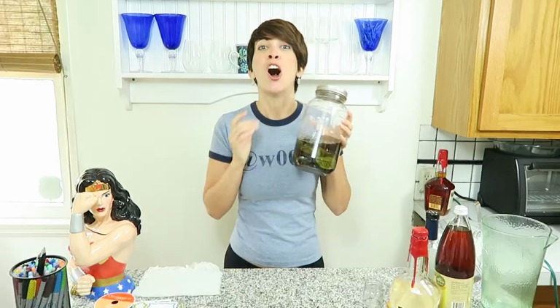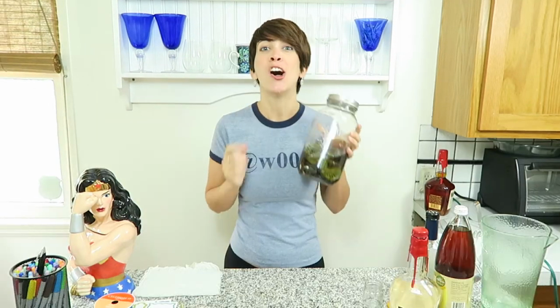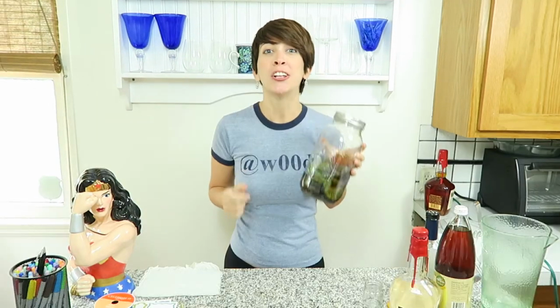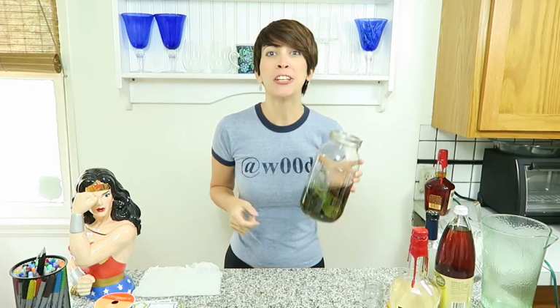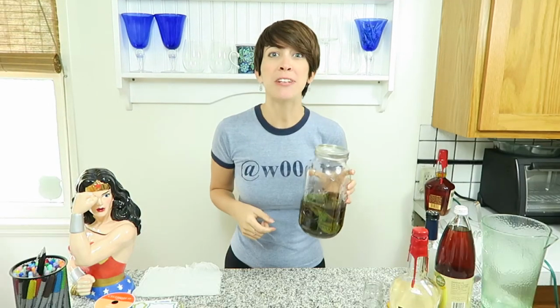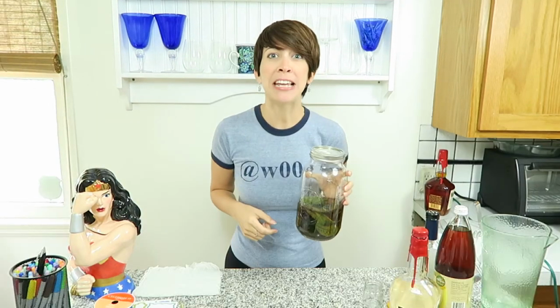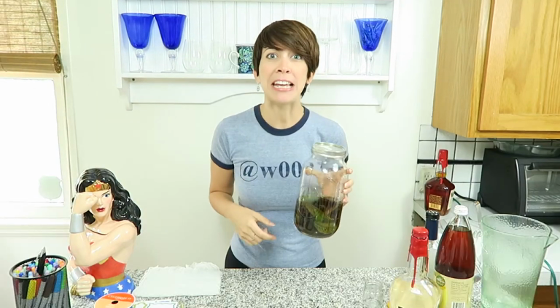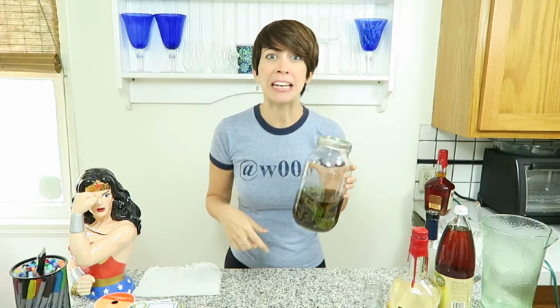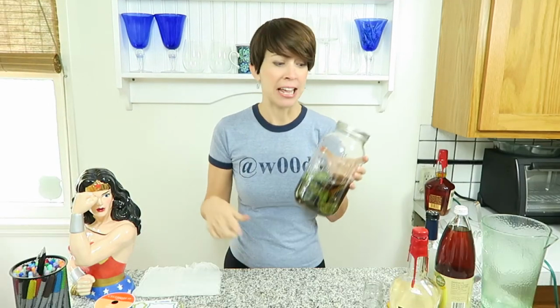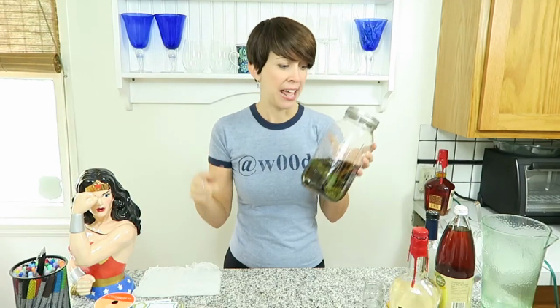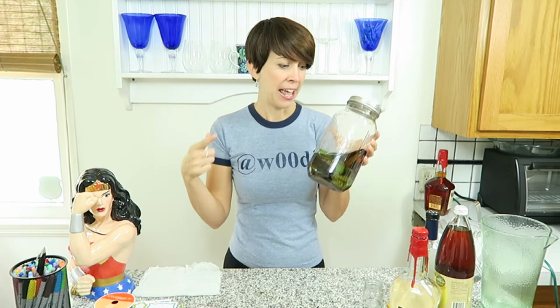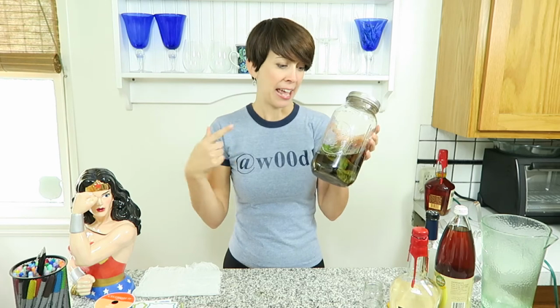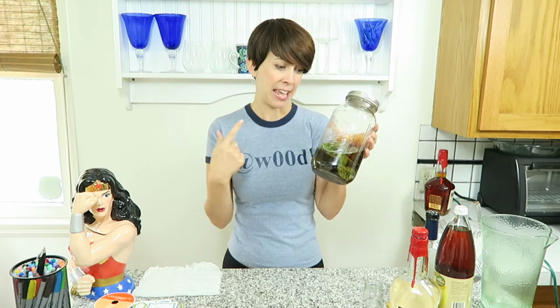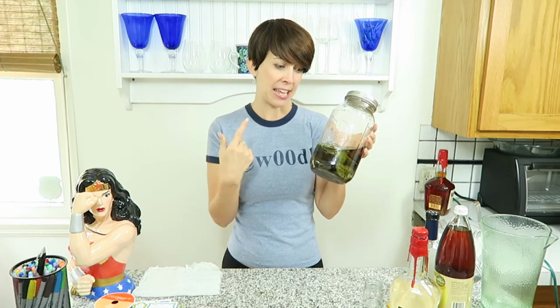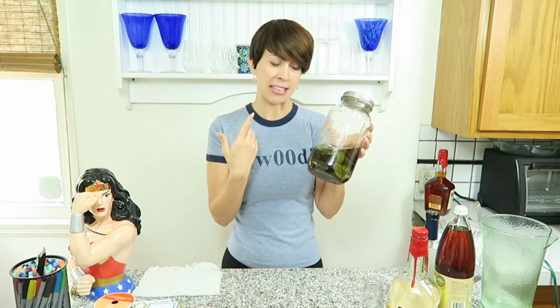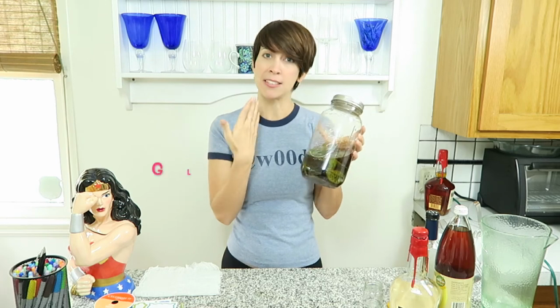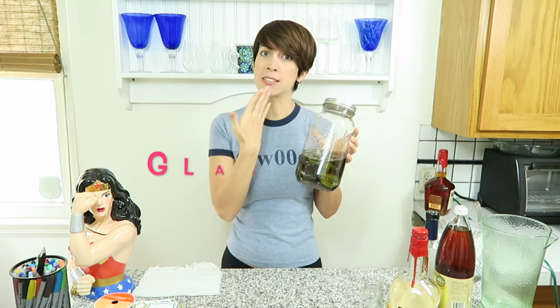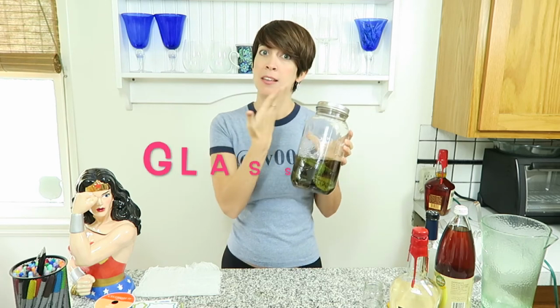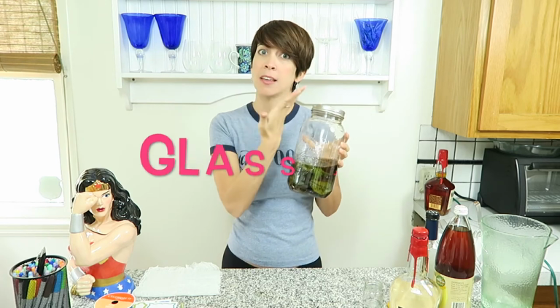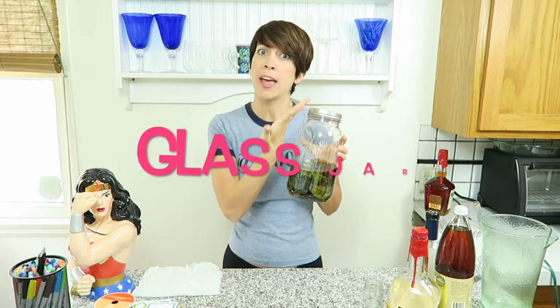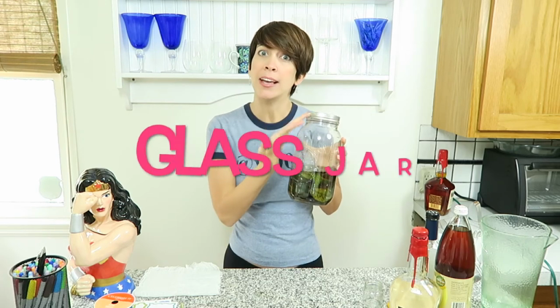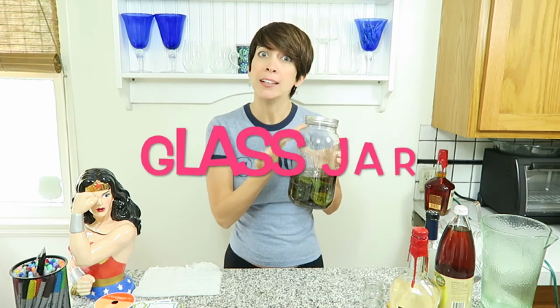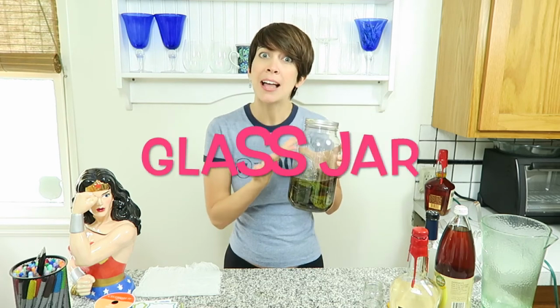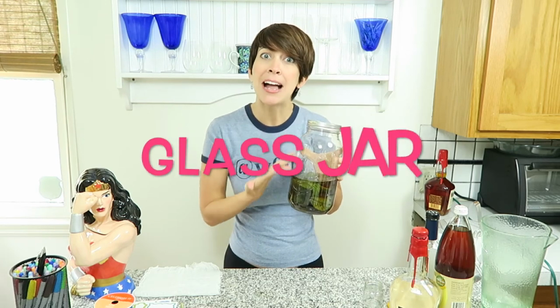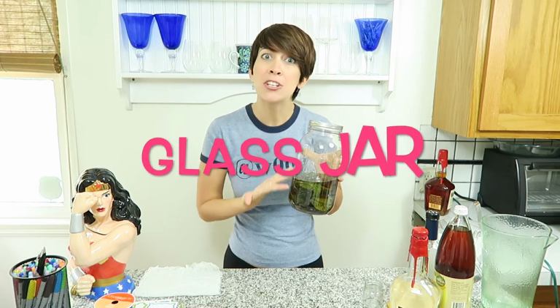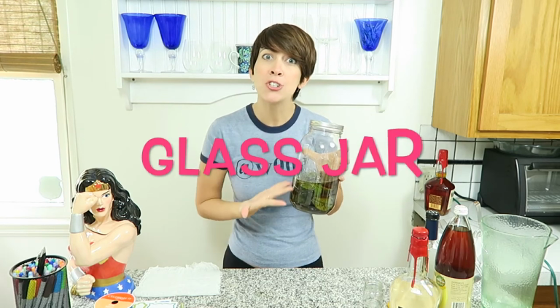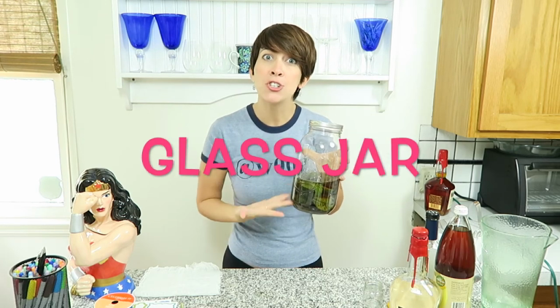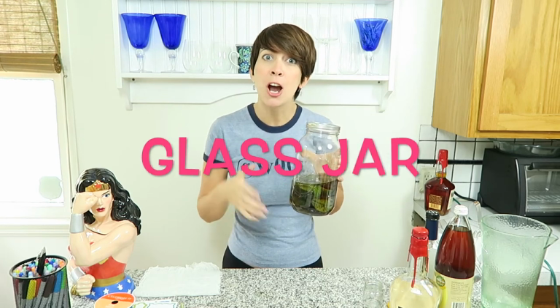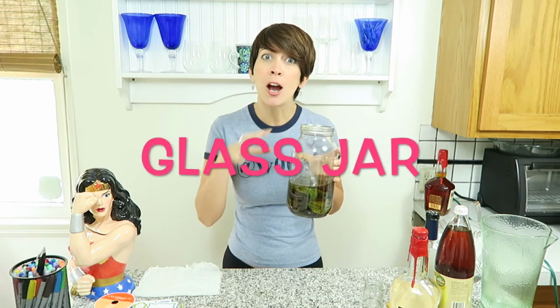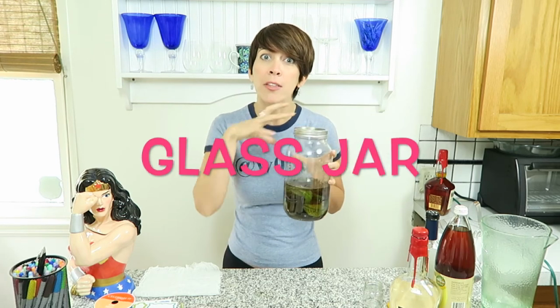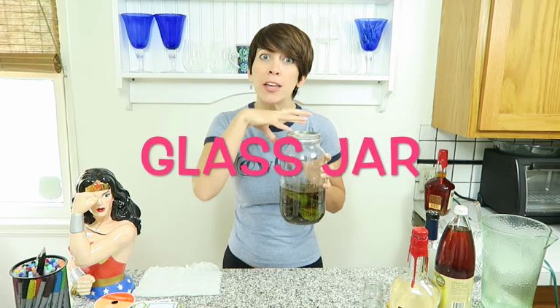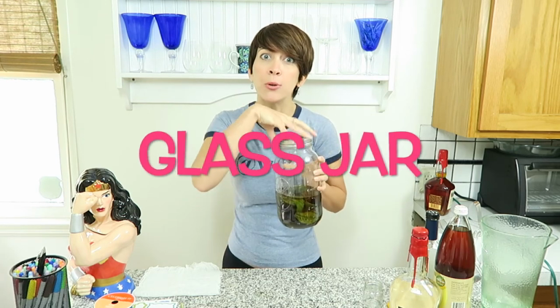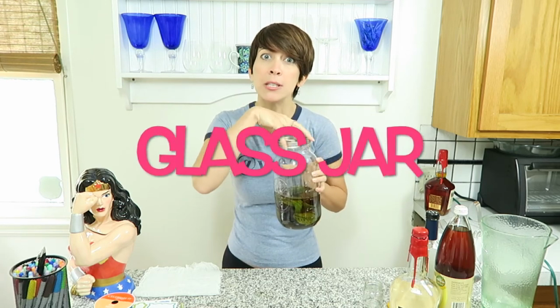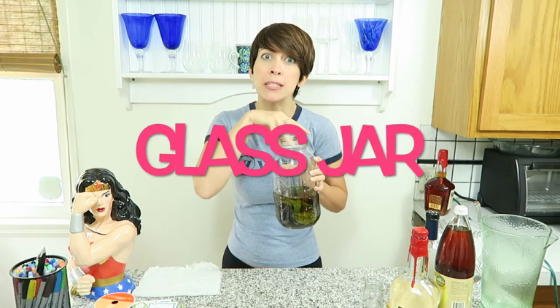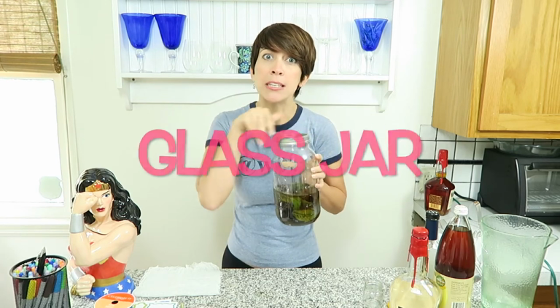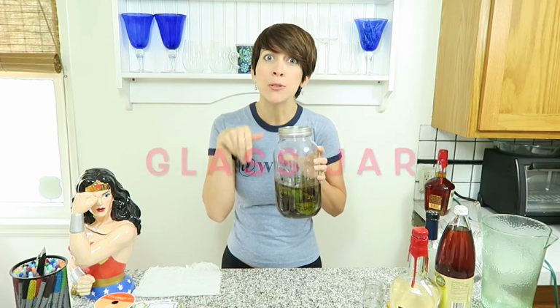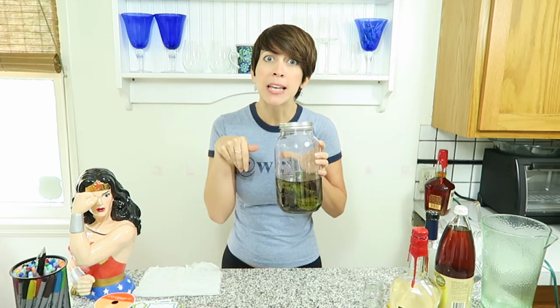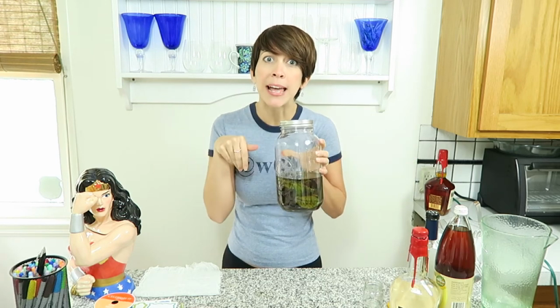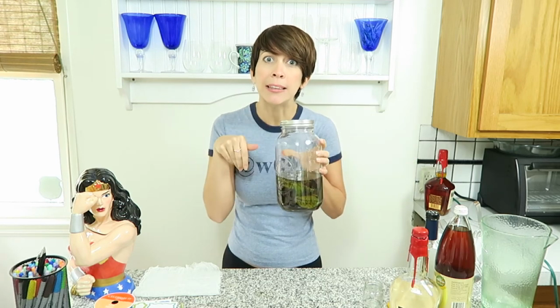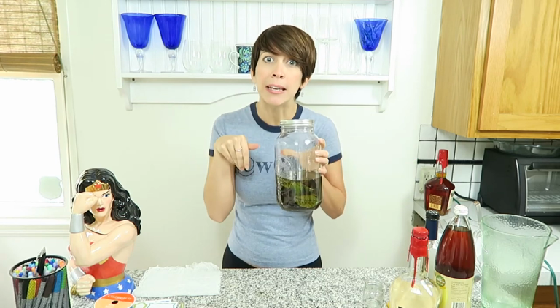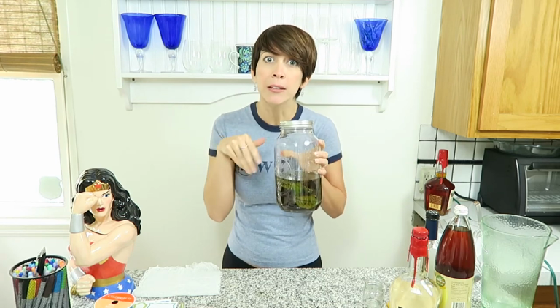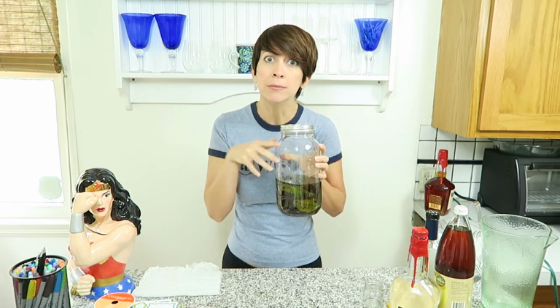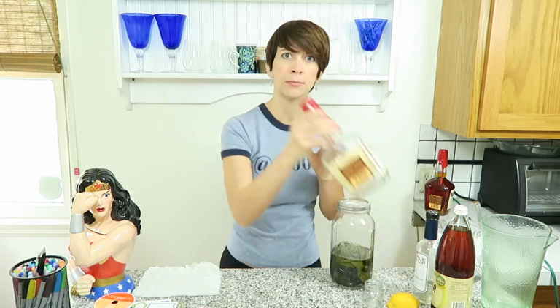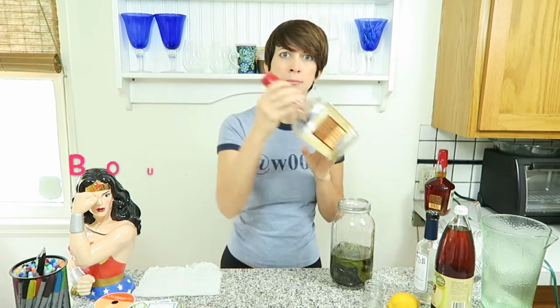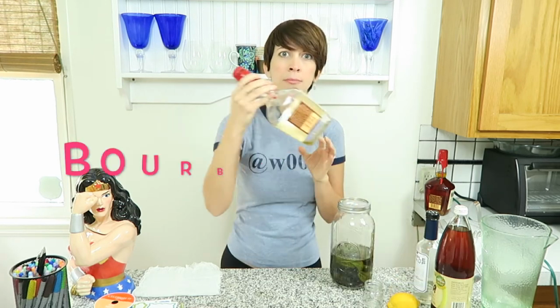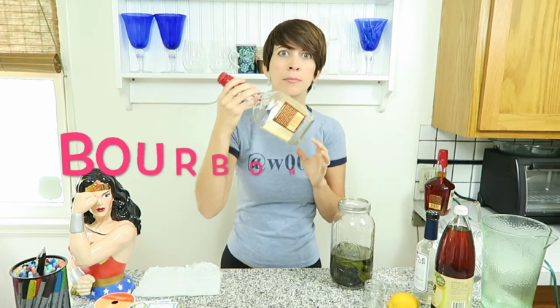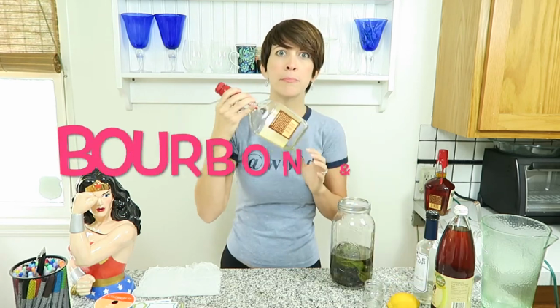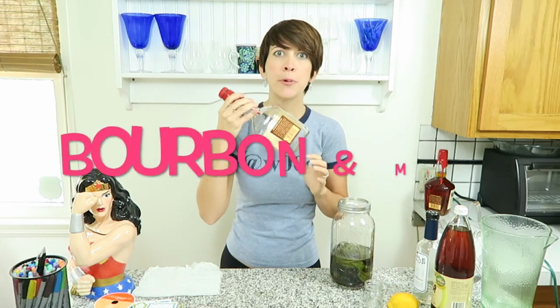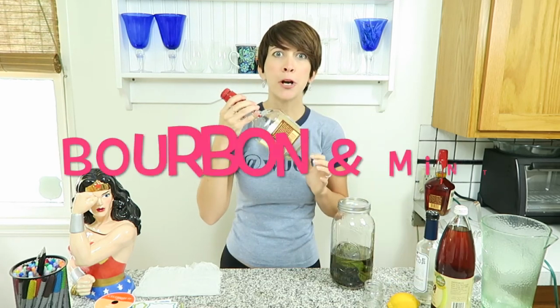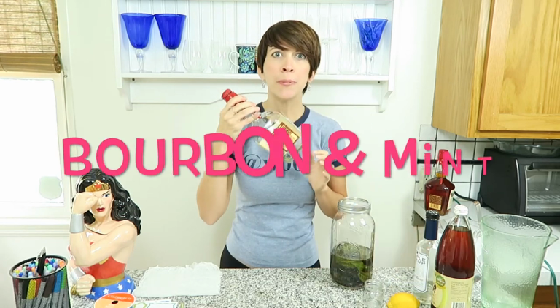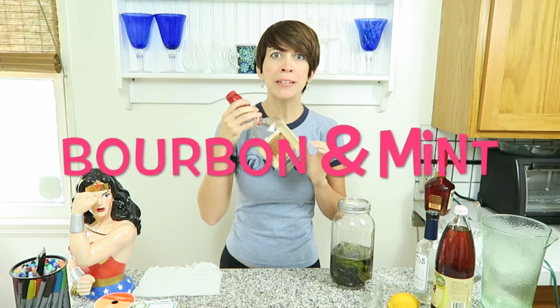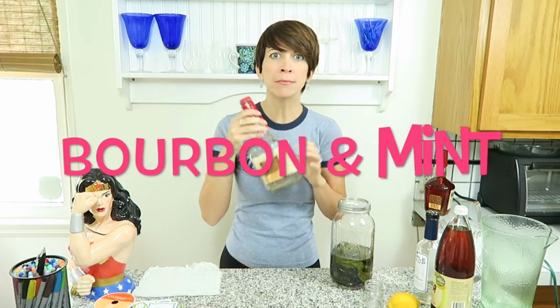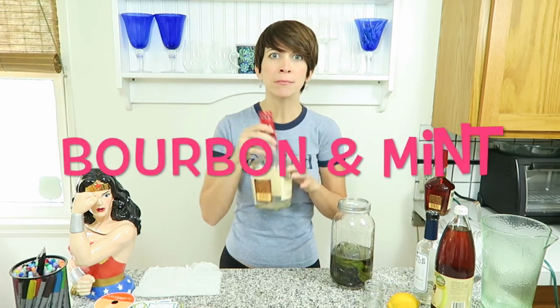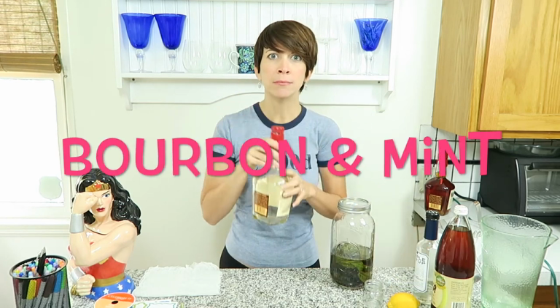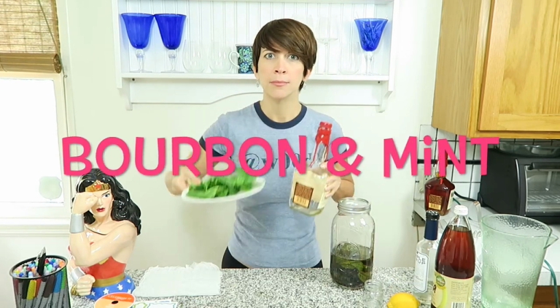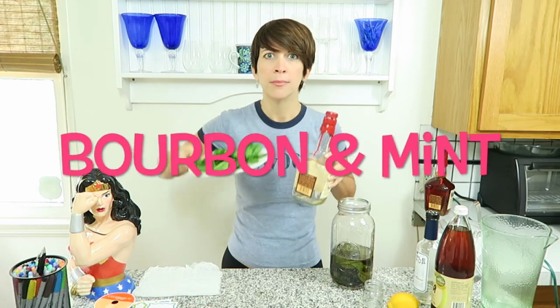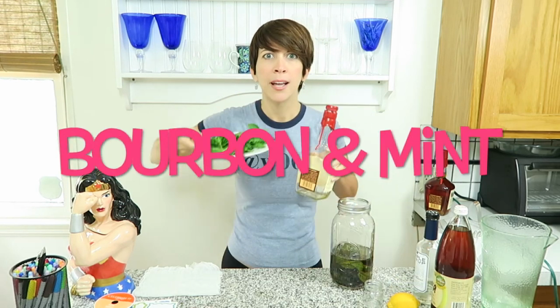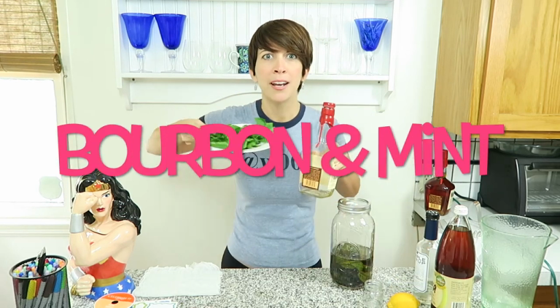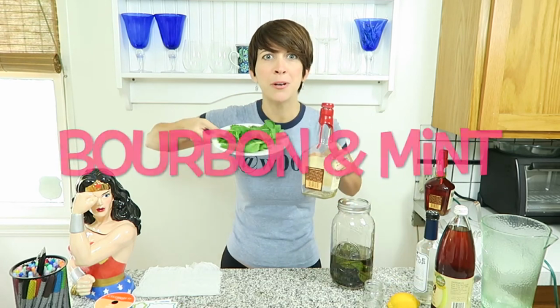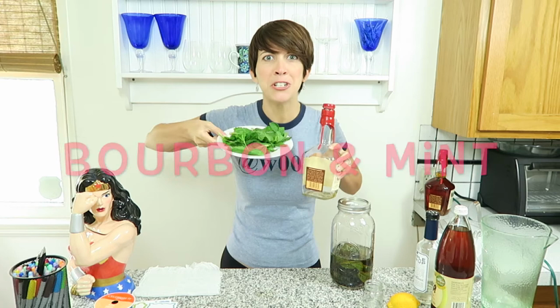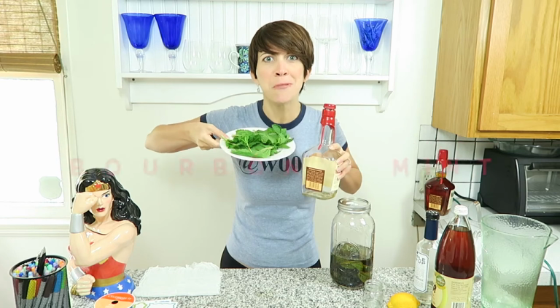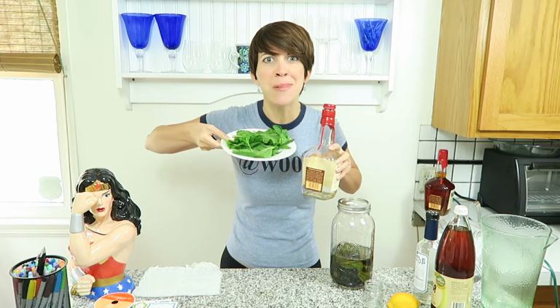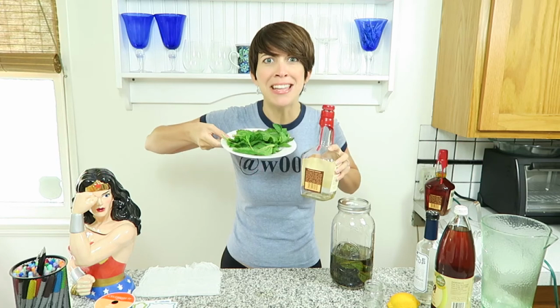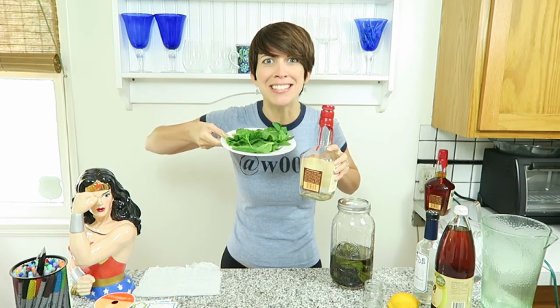All you need is a glass jar that you can seal tightly, bourbon, and a bunch of mint.